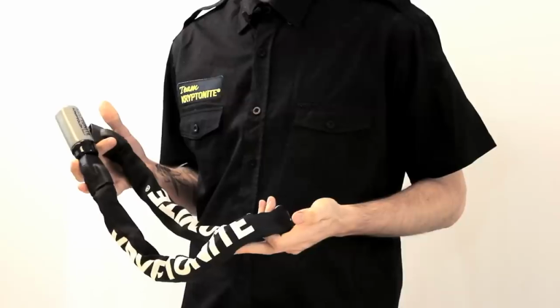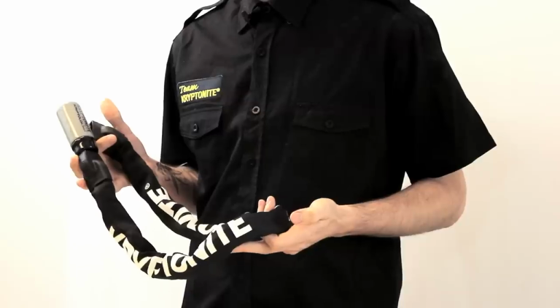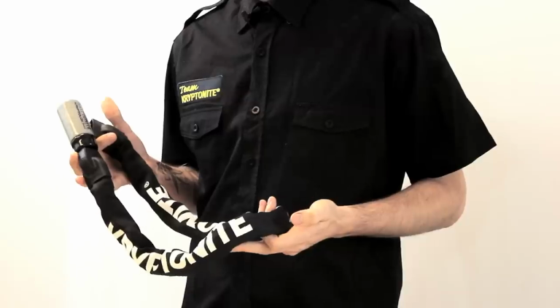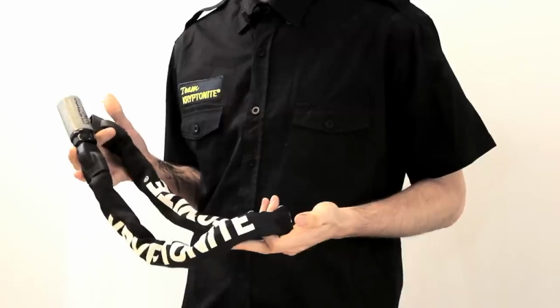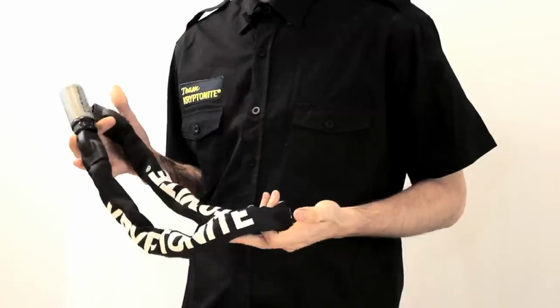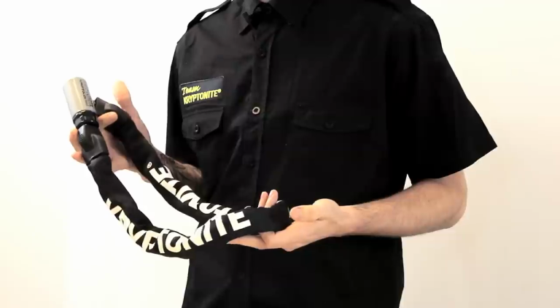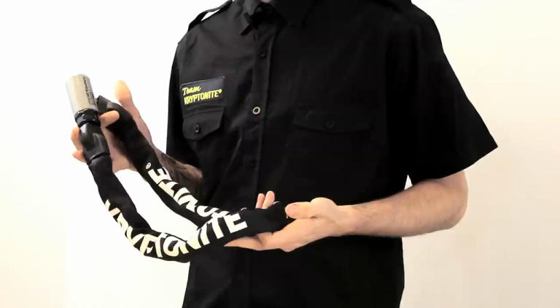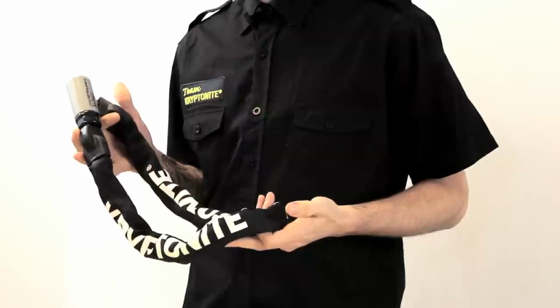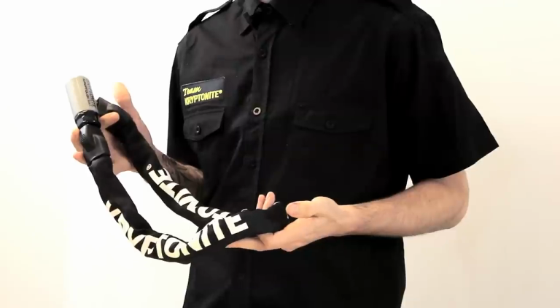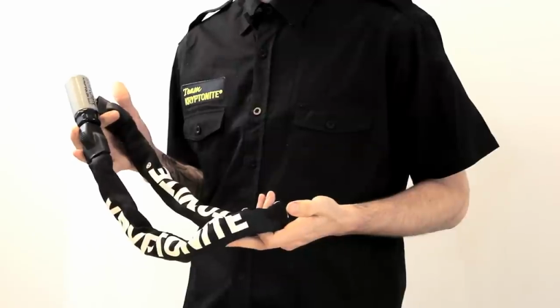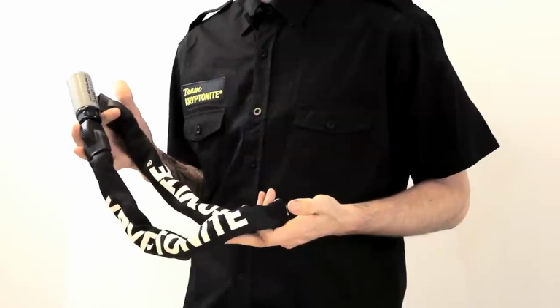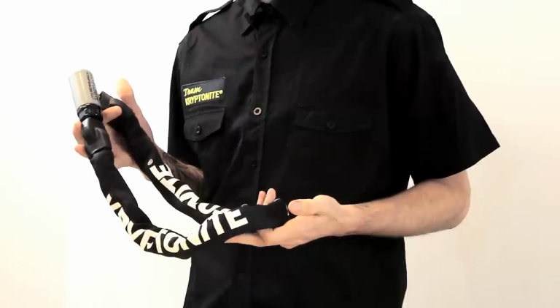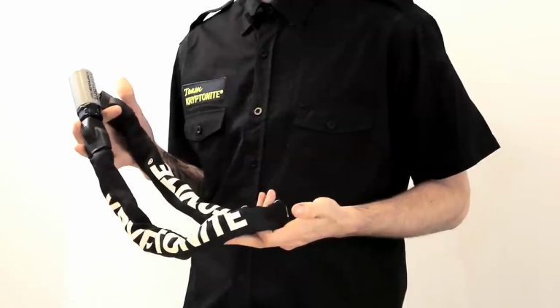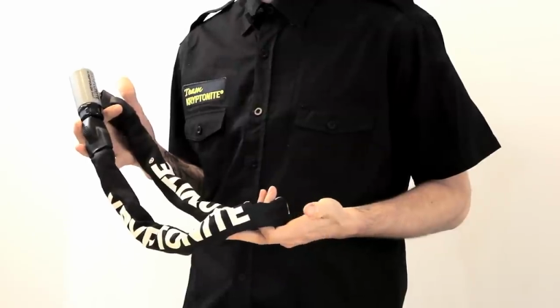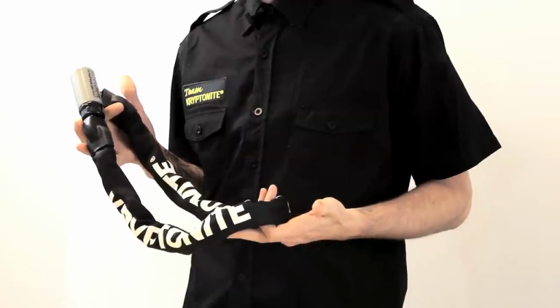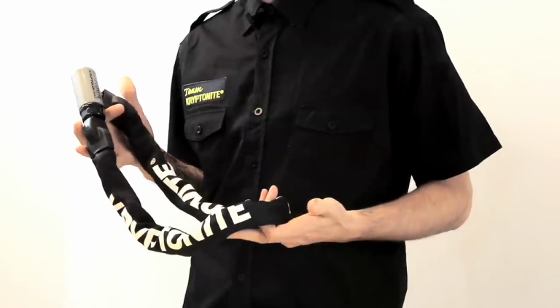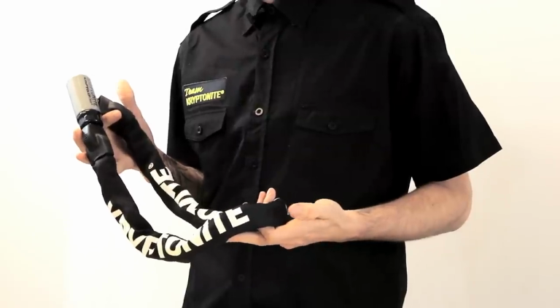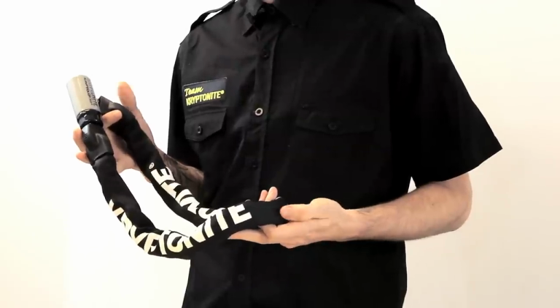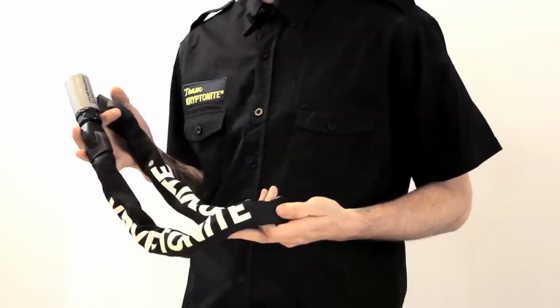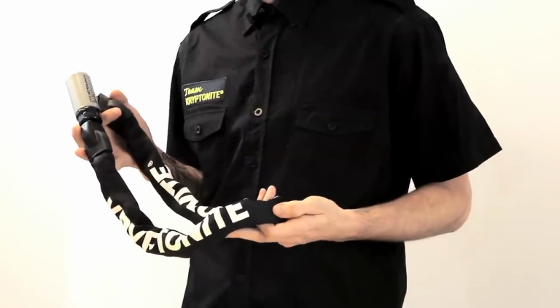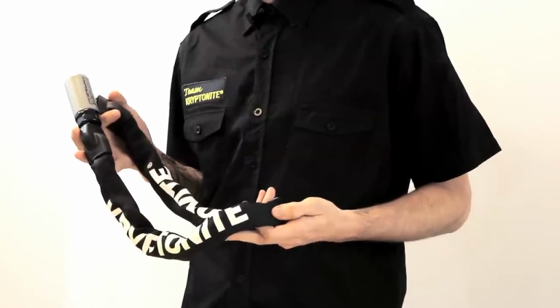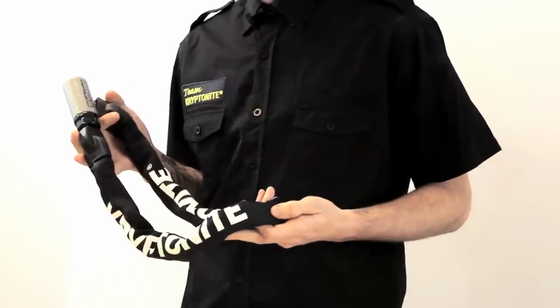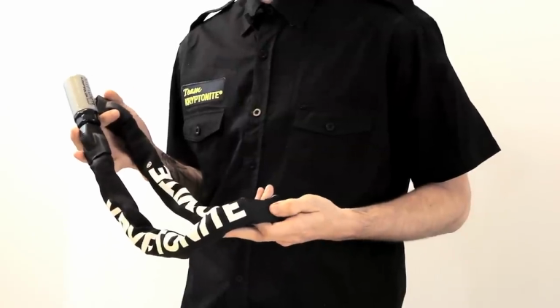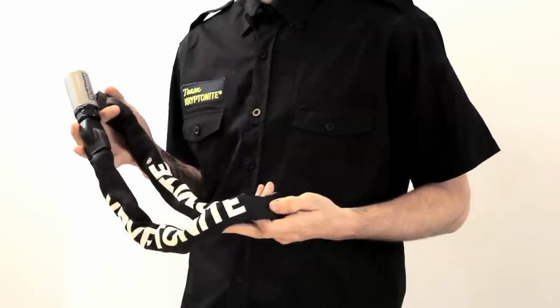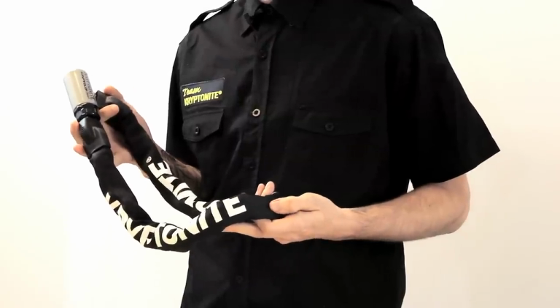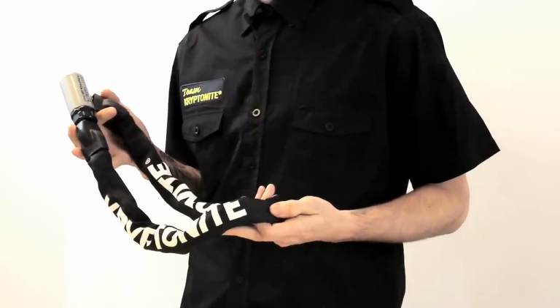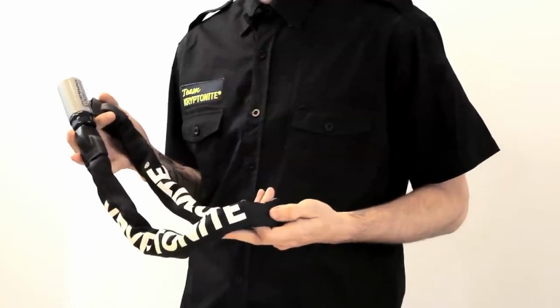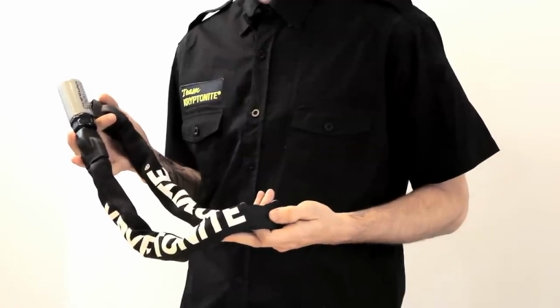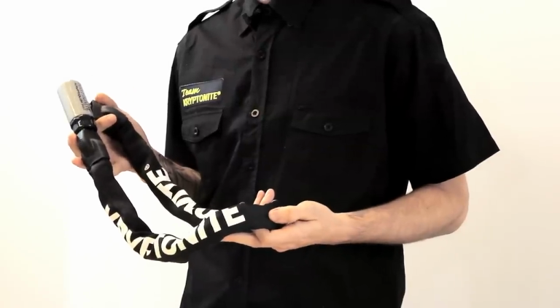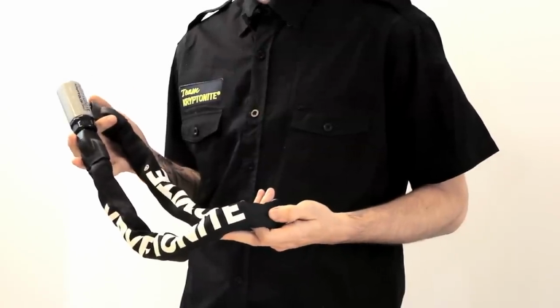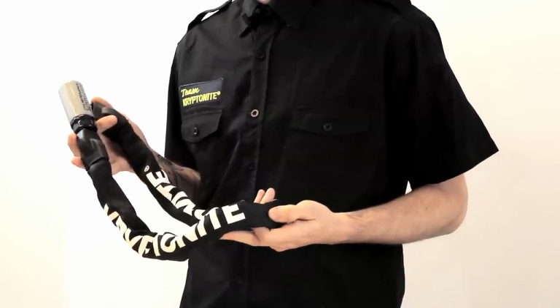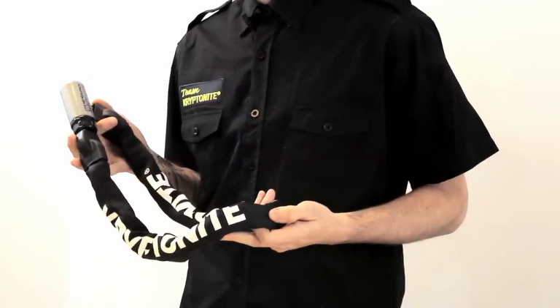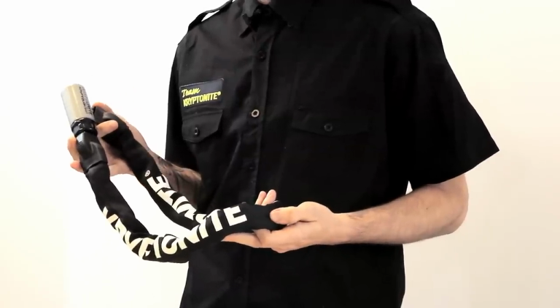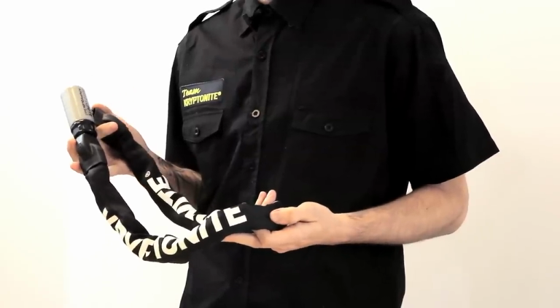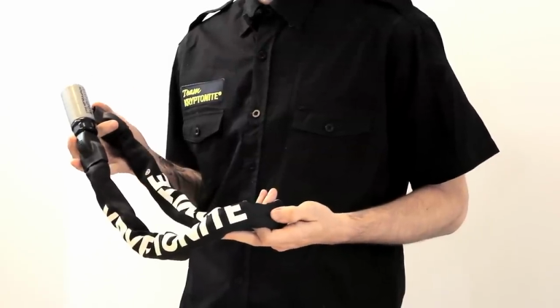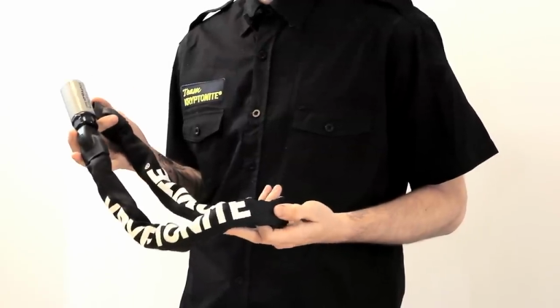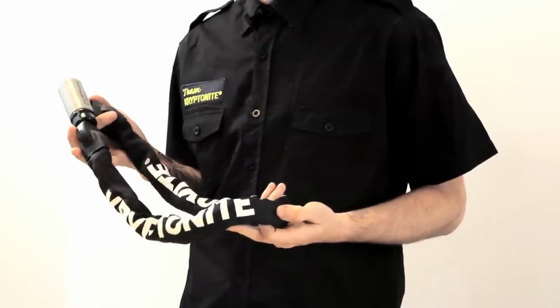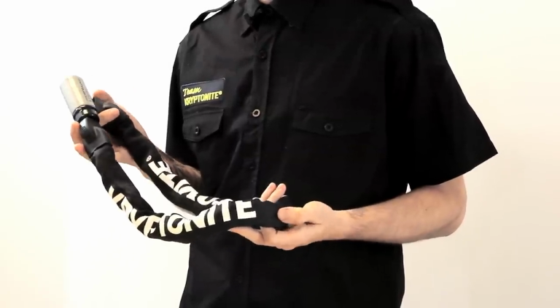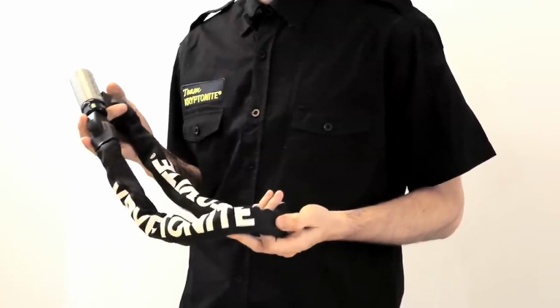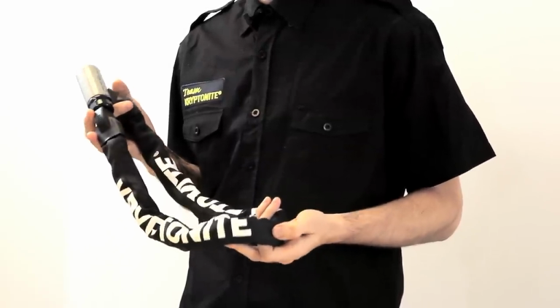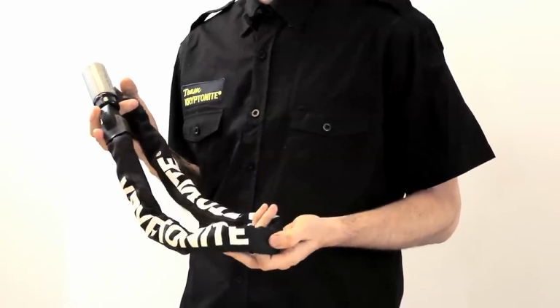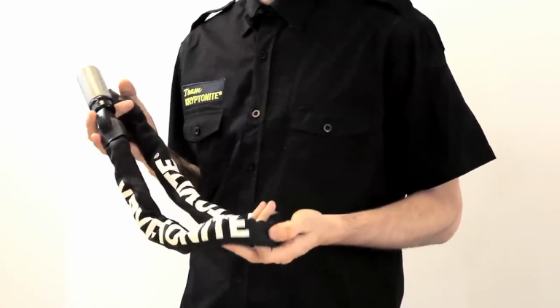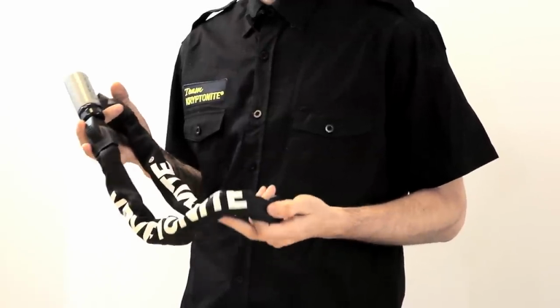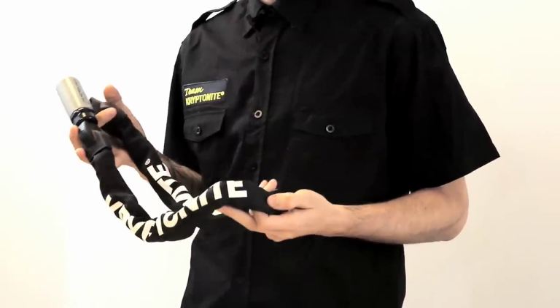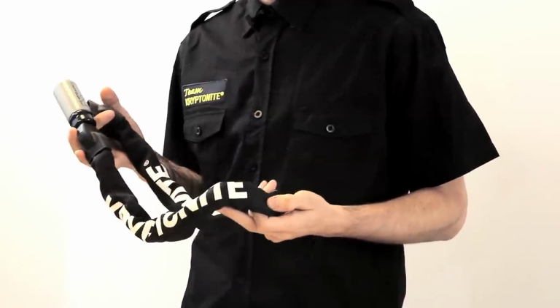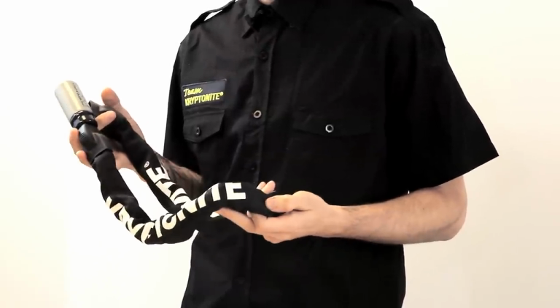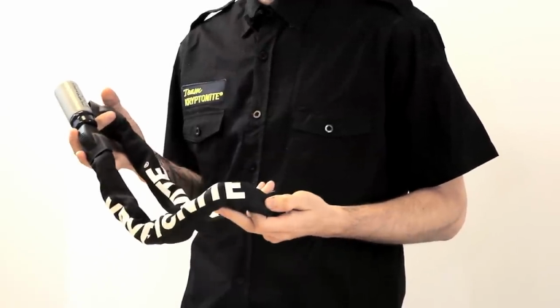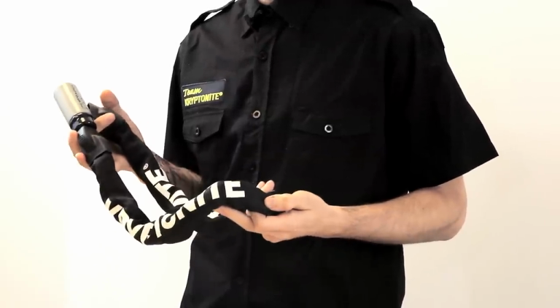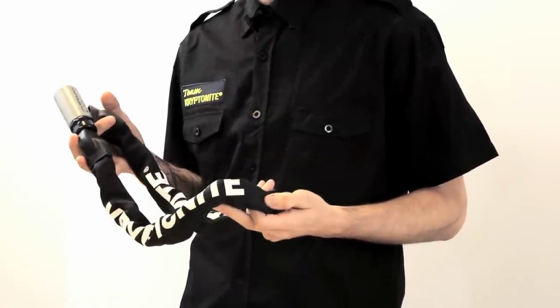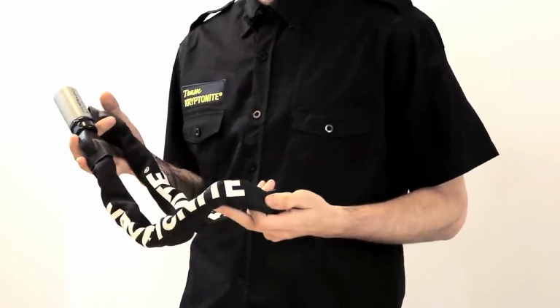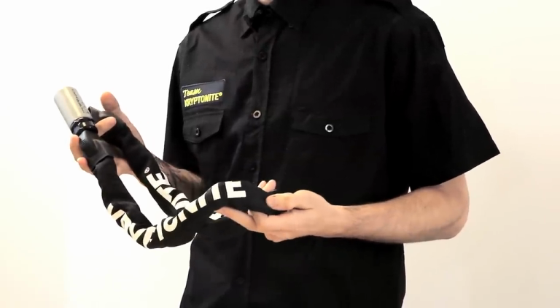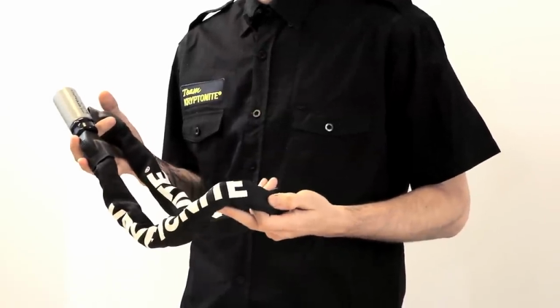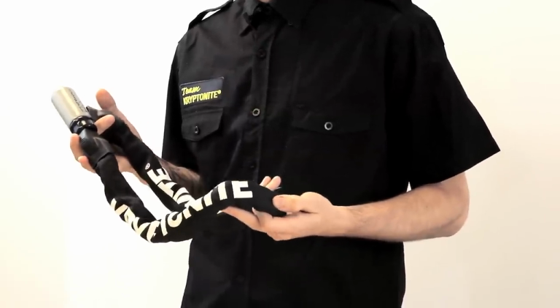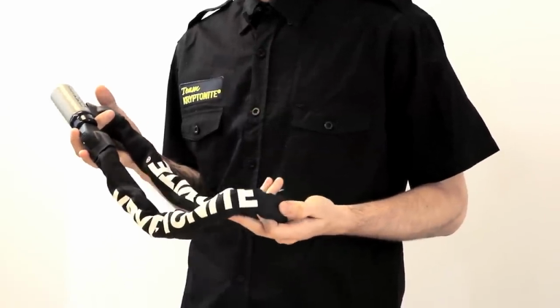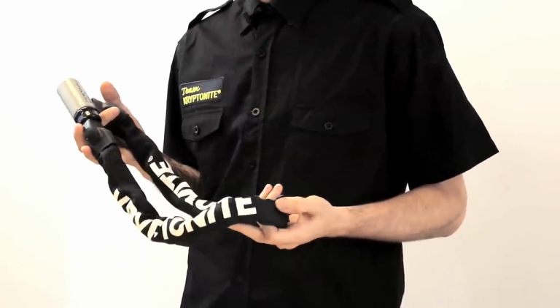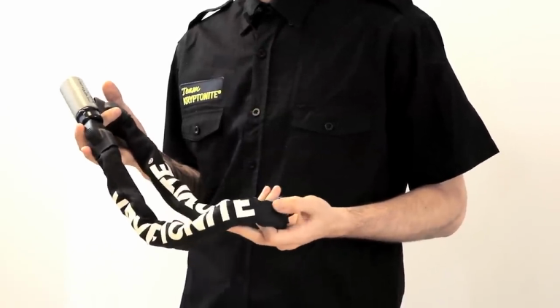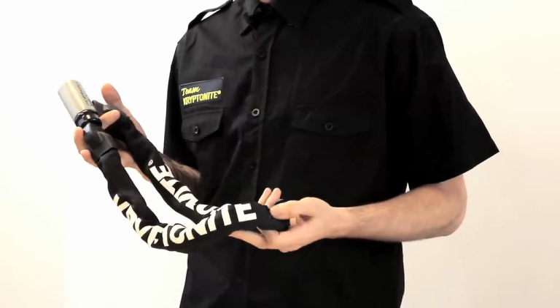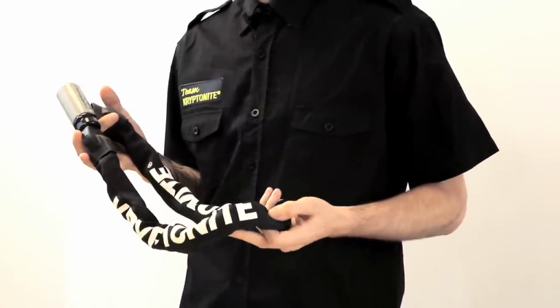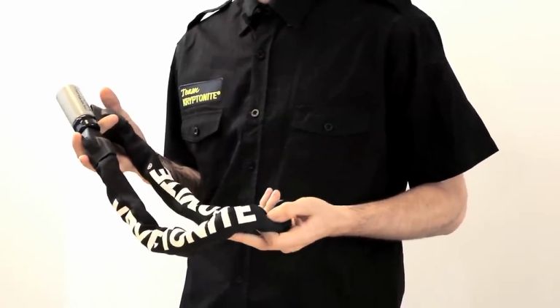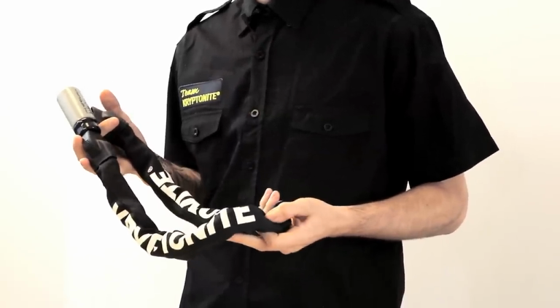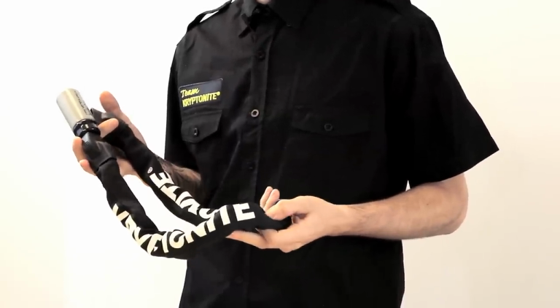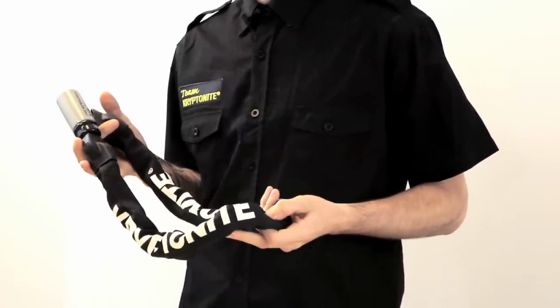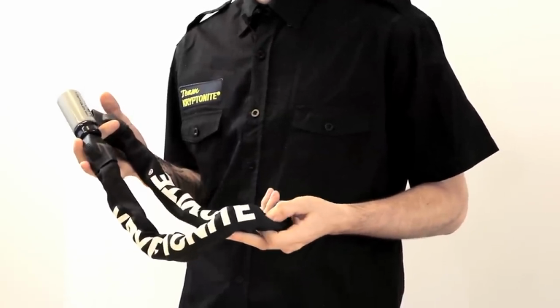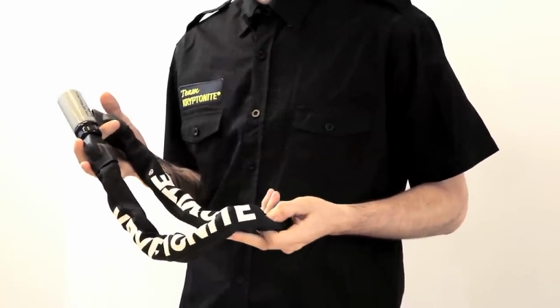The Series 2 chain is a great flexible option for busy bike racks. It's got the flexibility of a cable, but the strength of a U-lock.